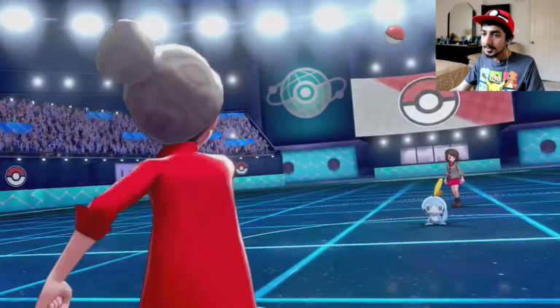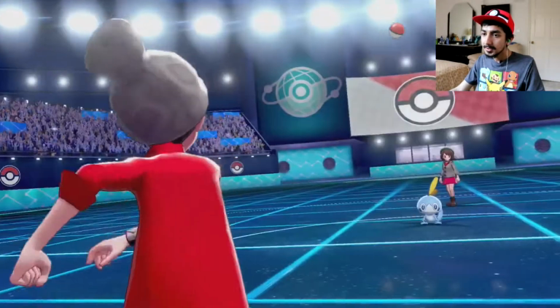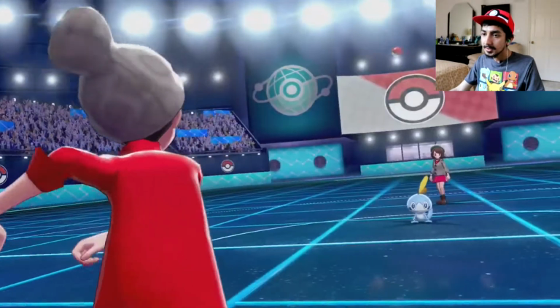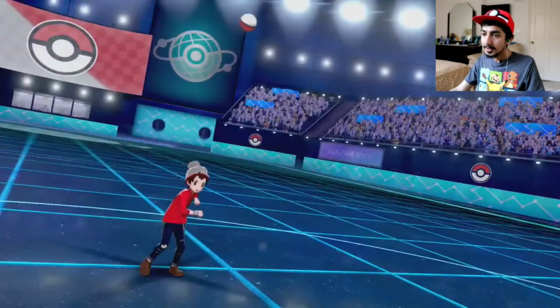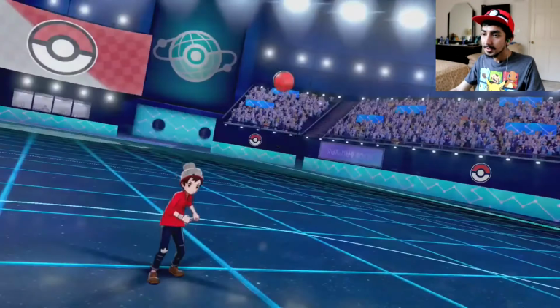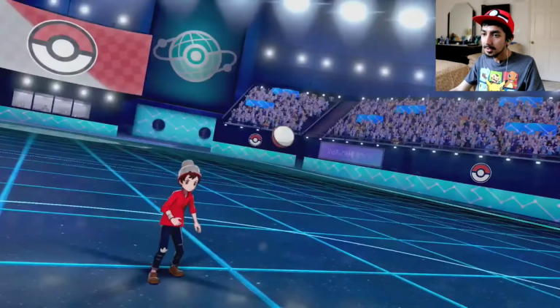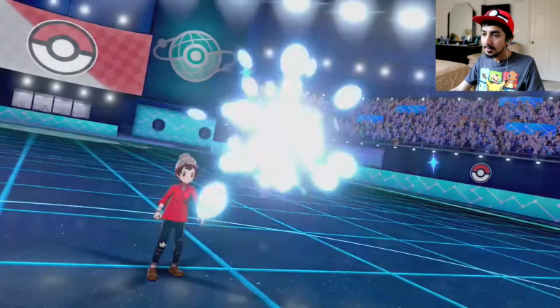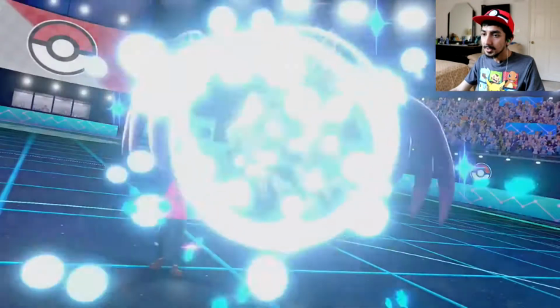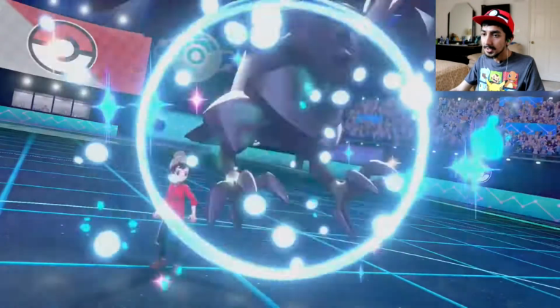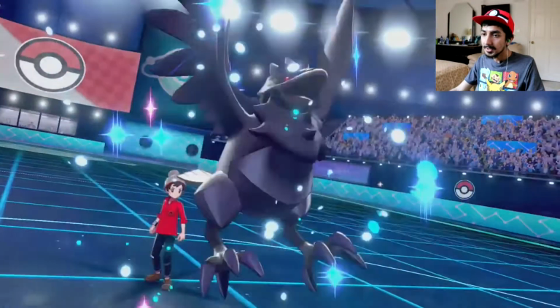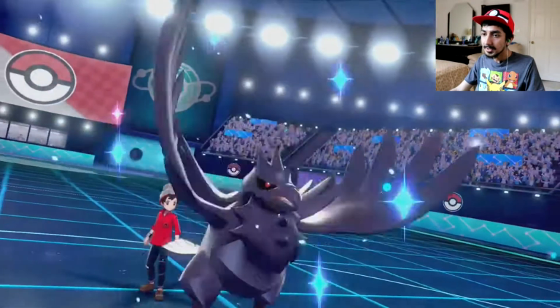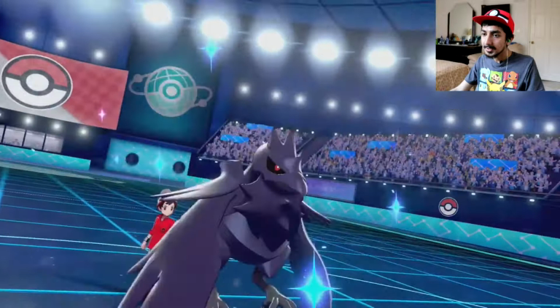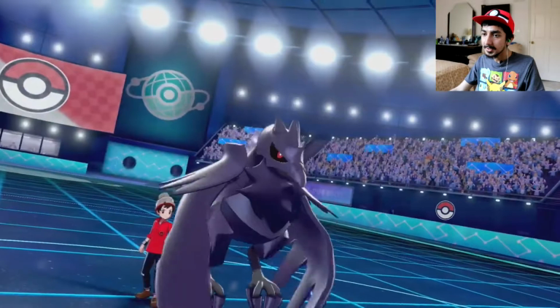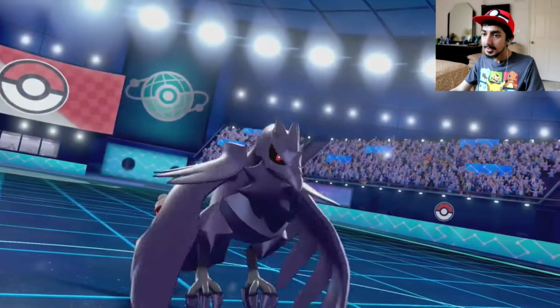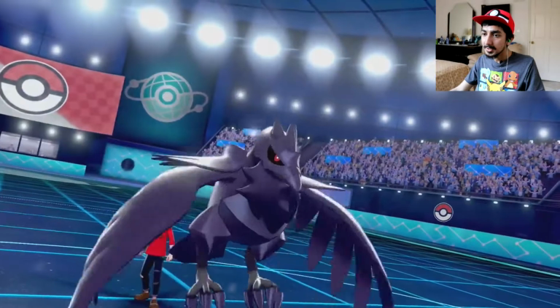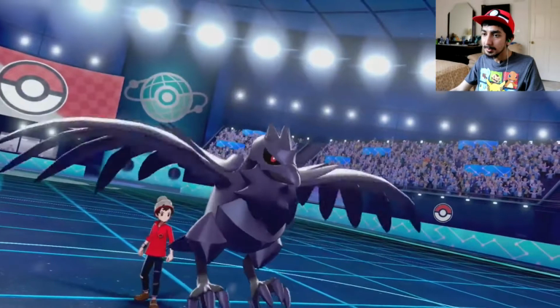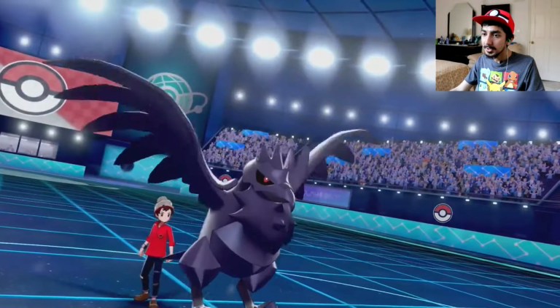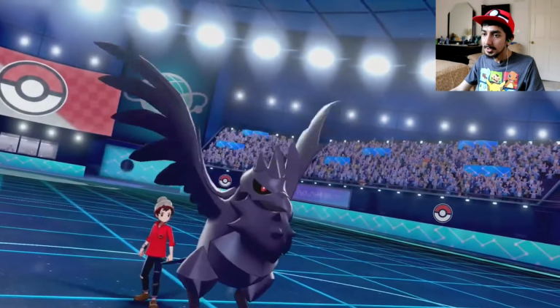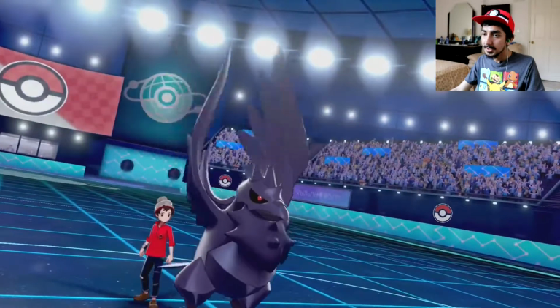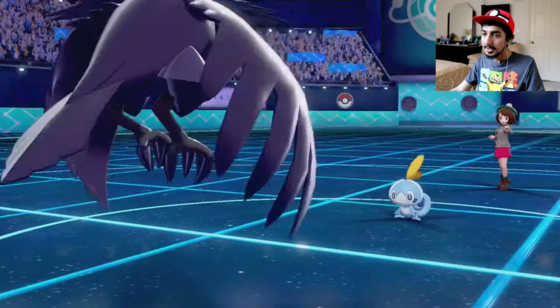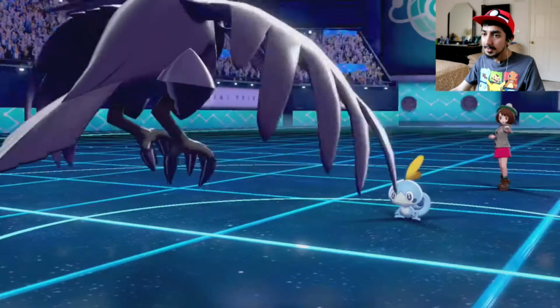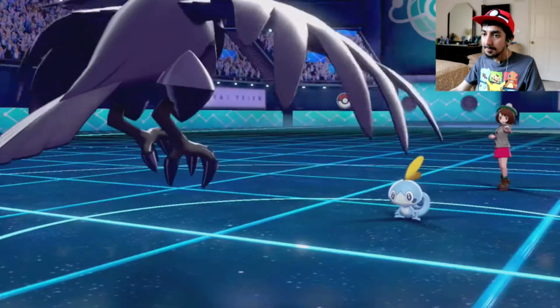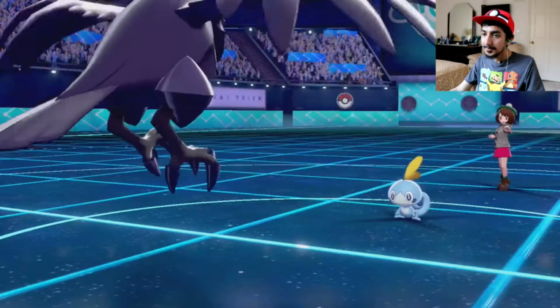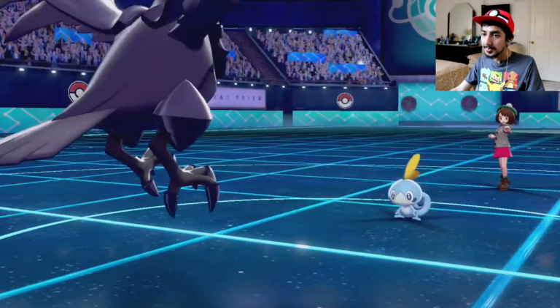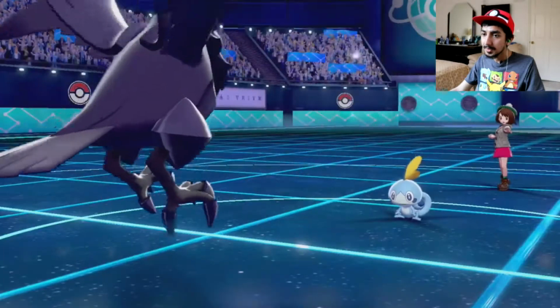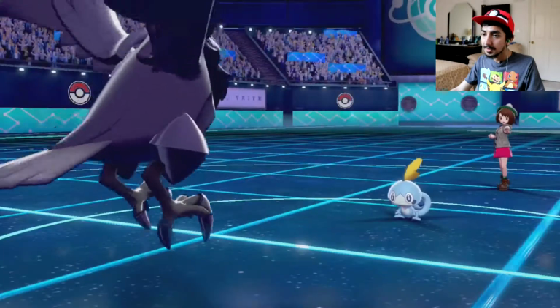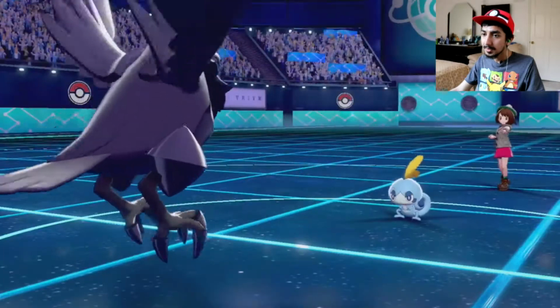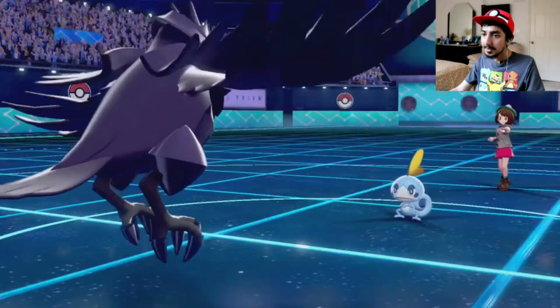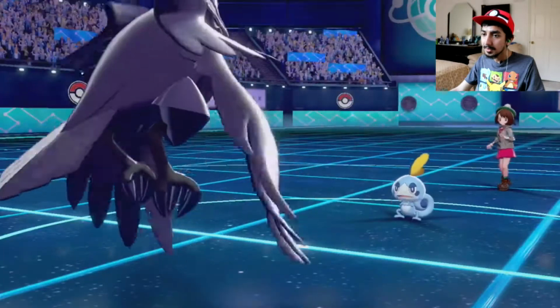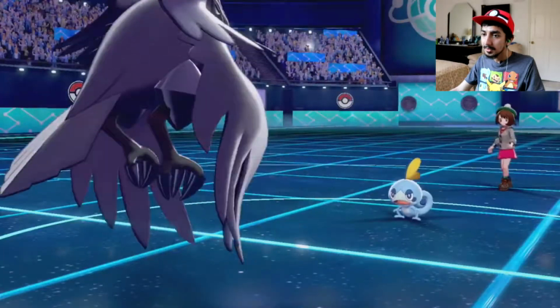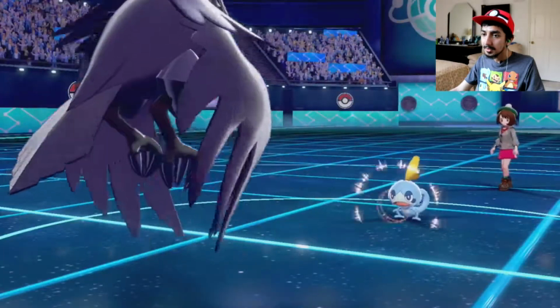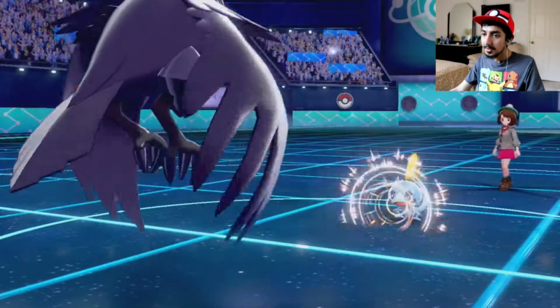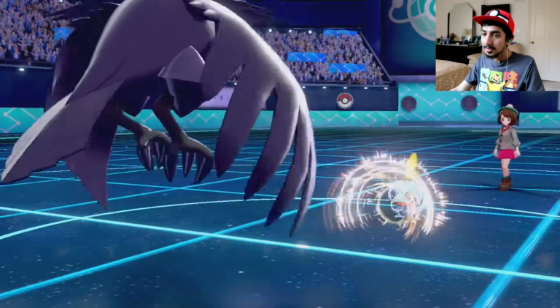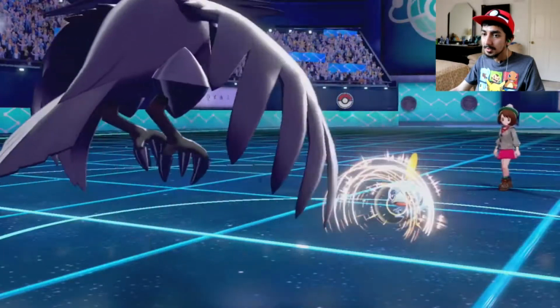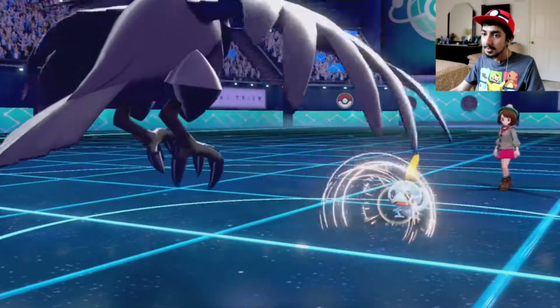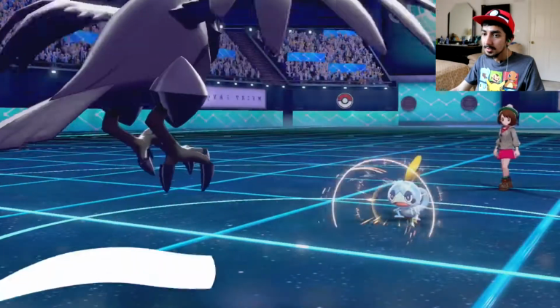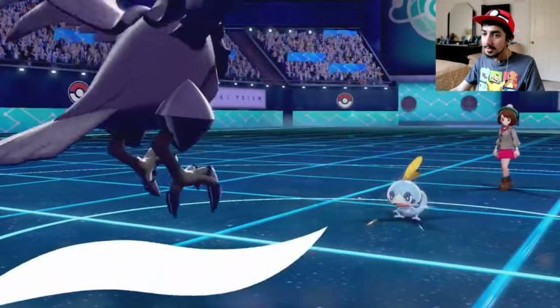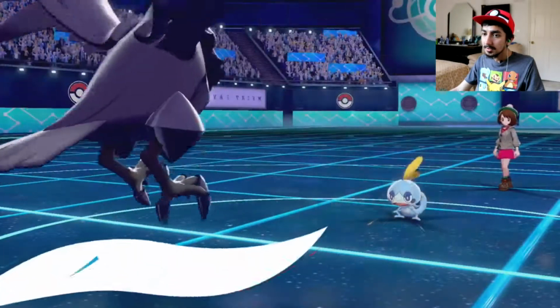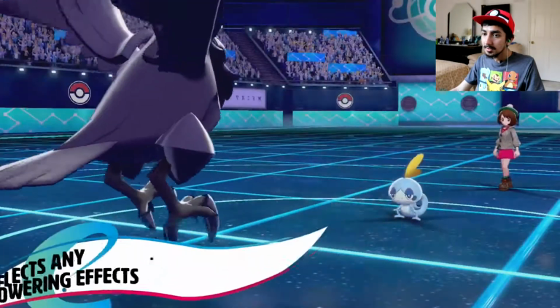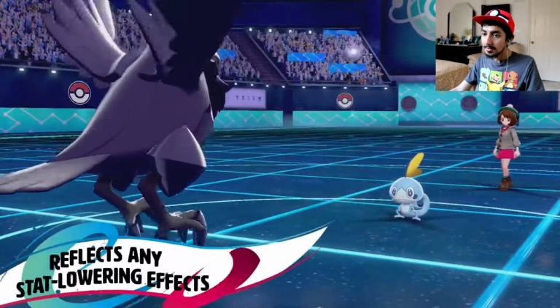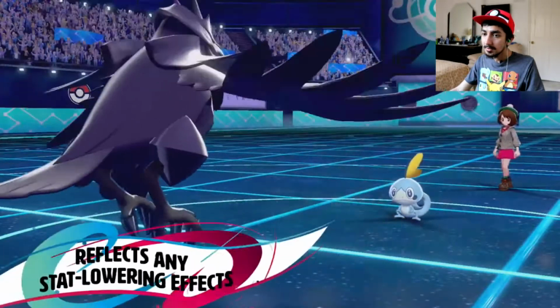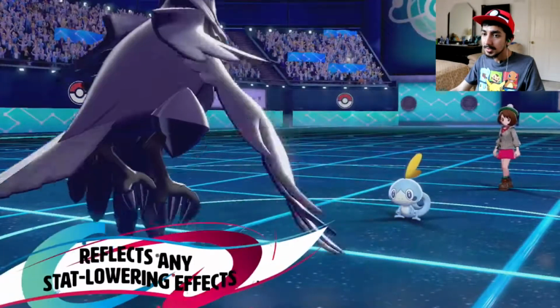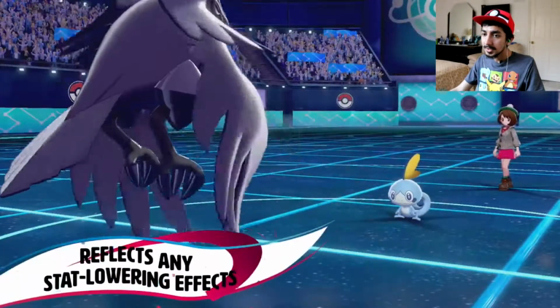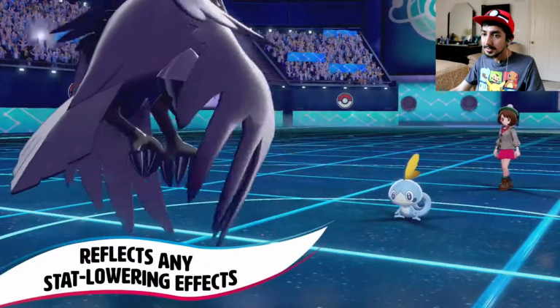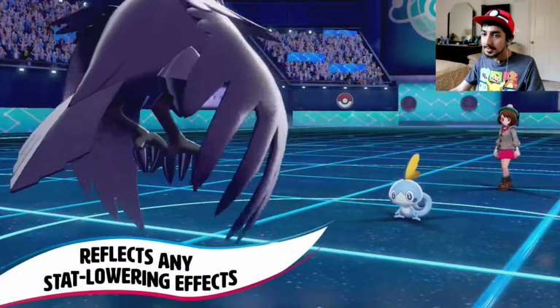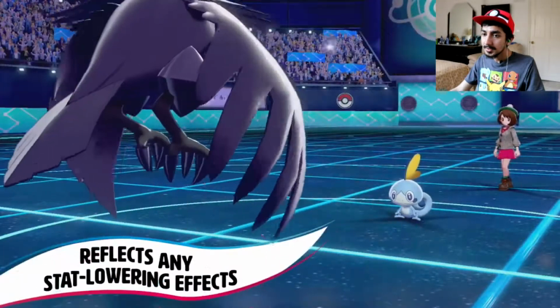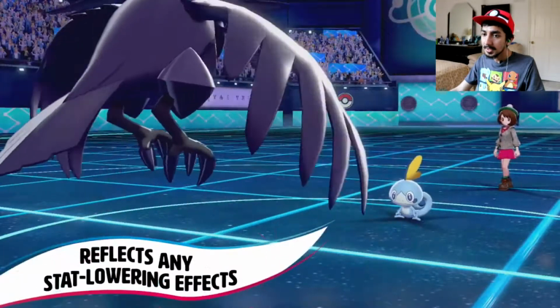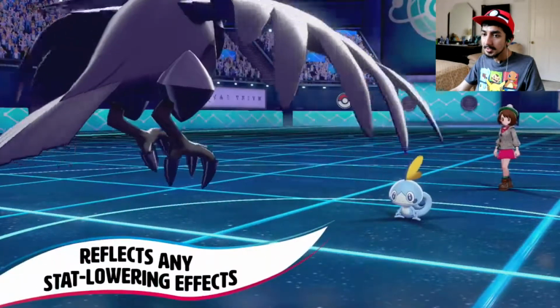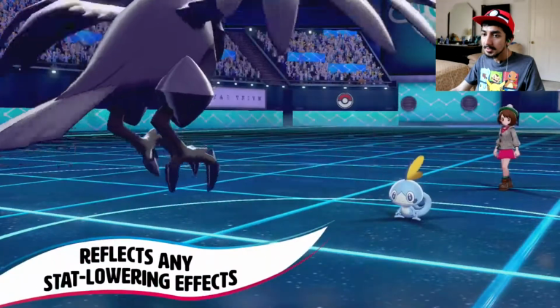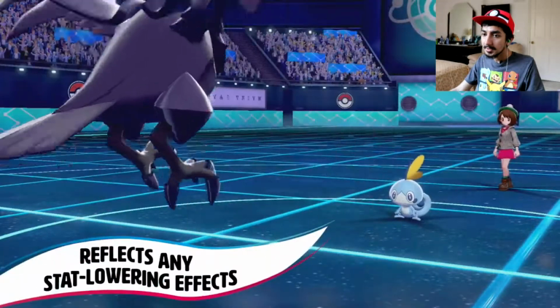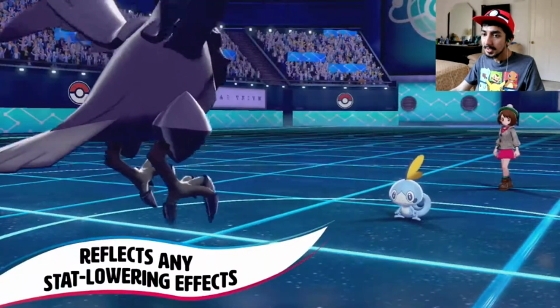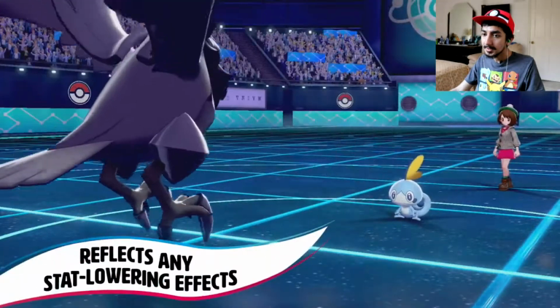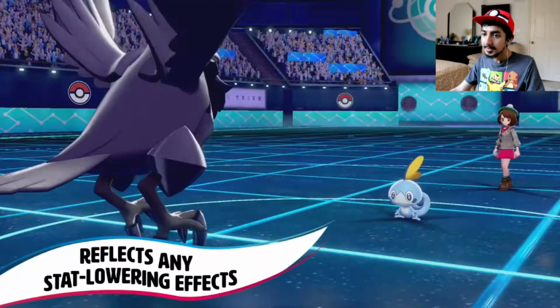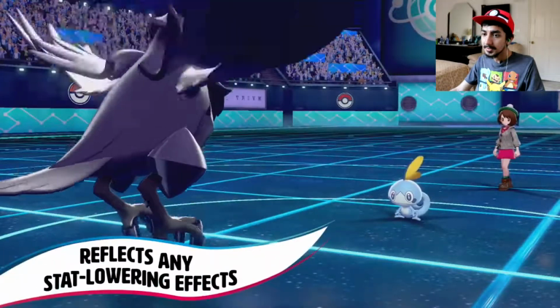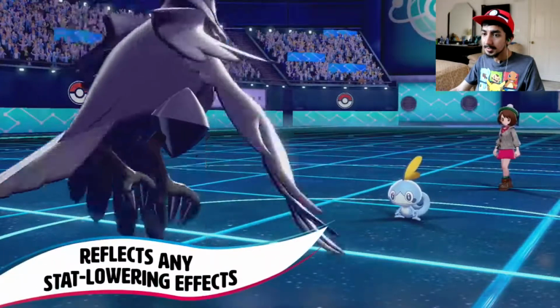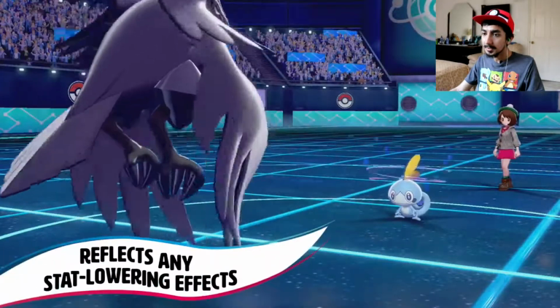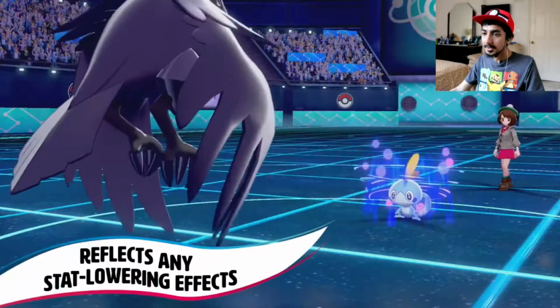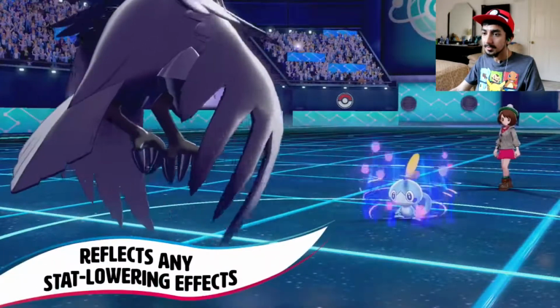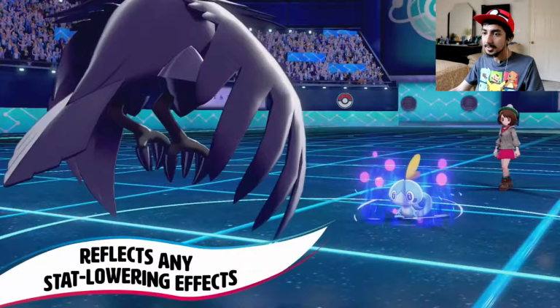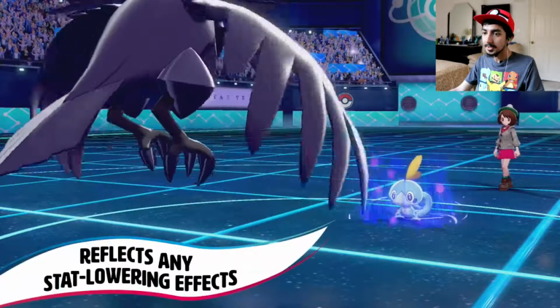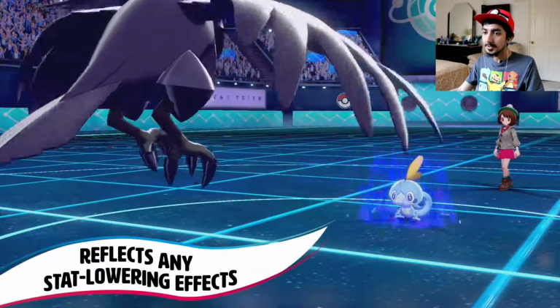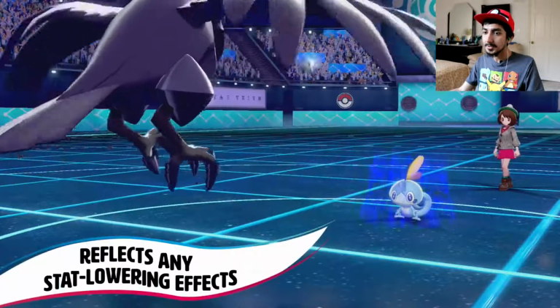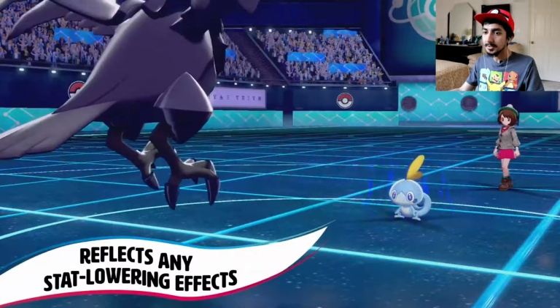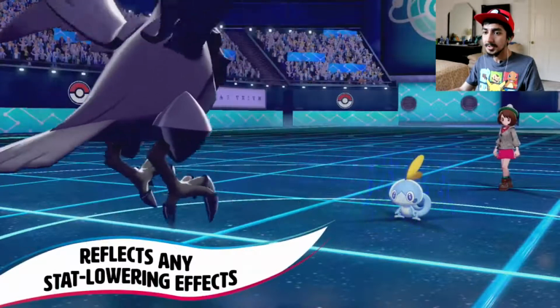Corviknight has a hidden ability that reflects any stat-lowering effects.